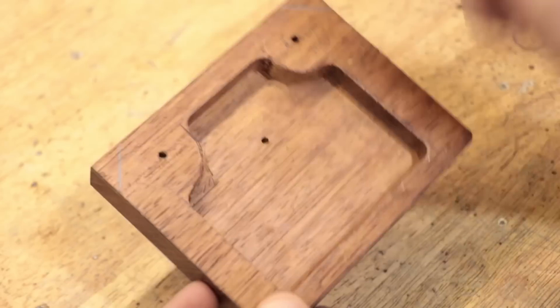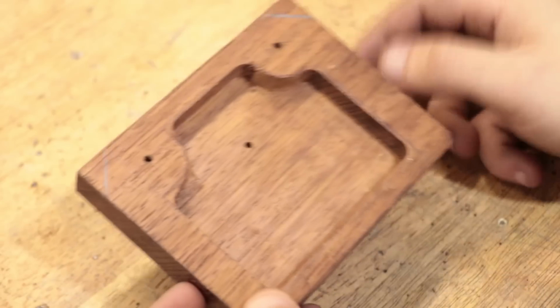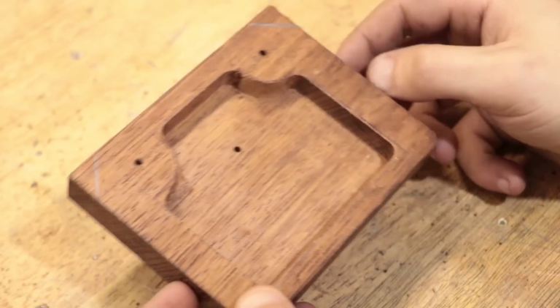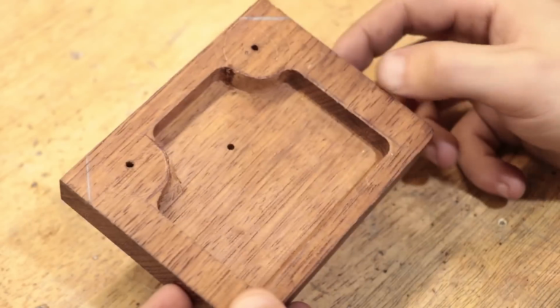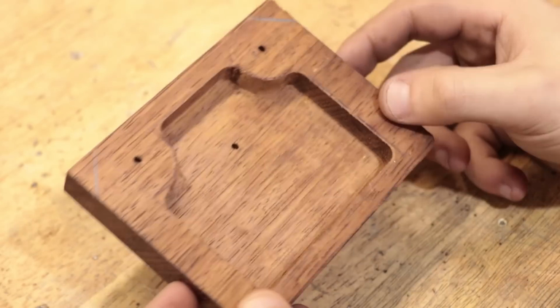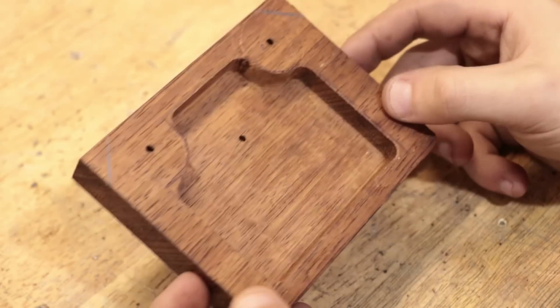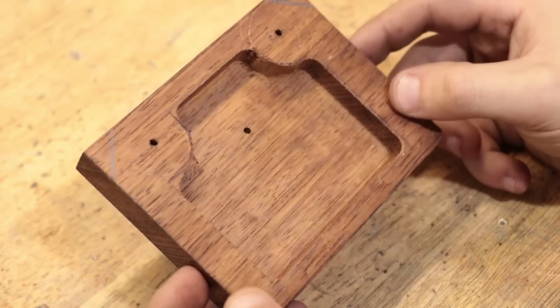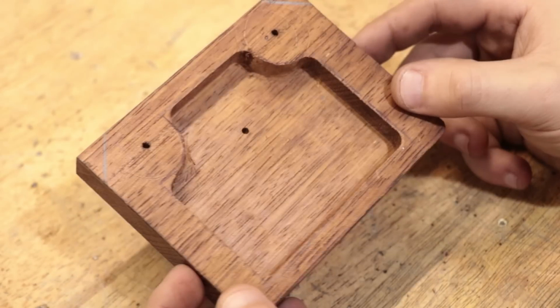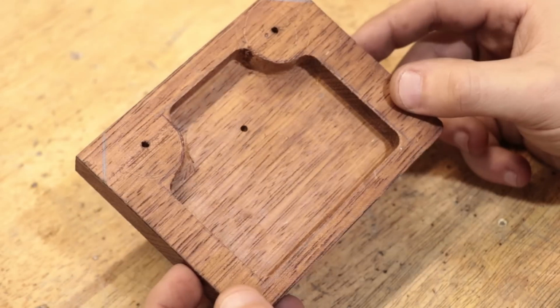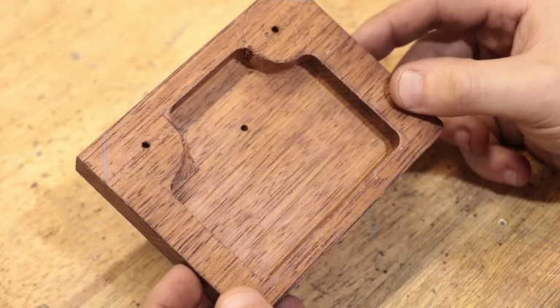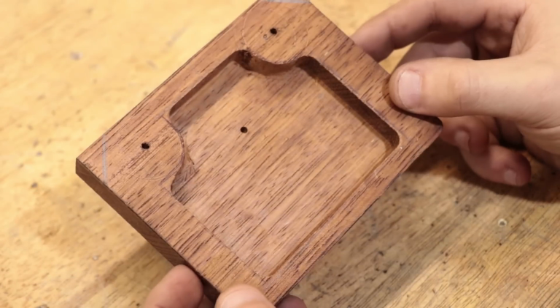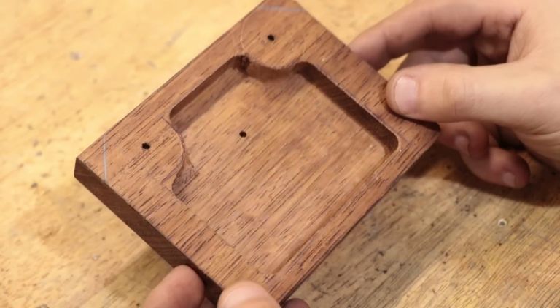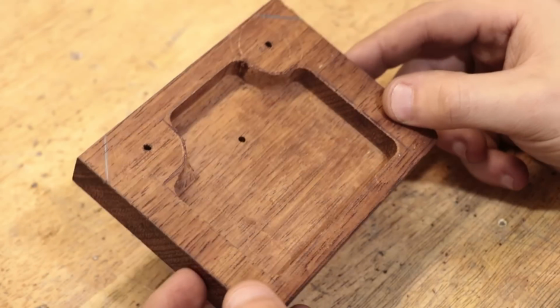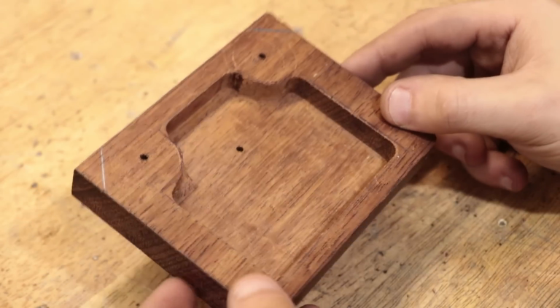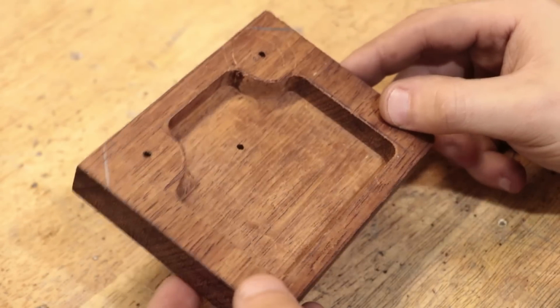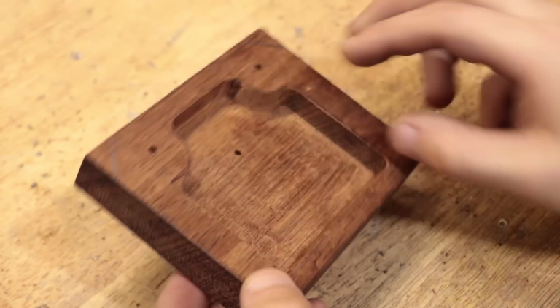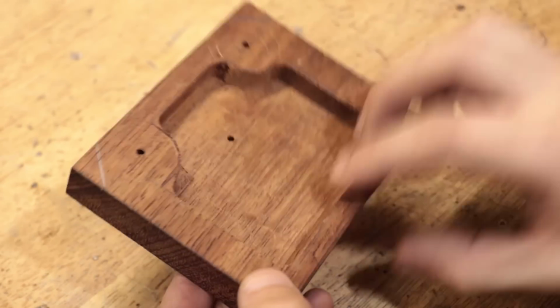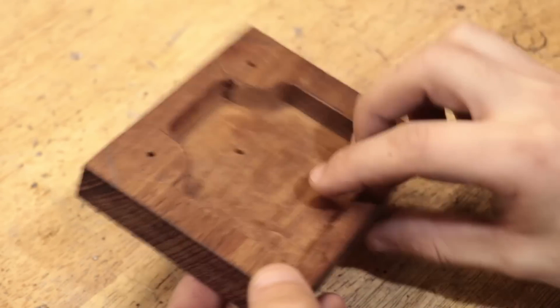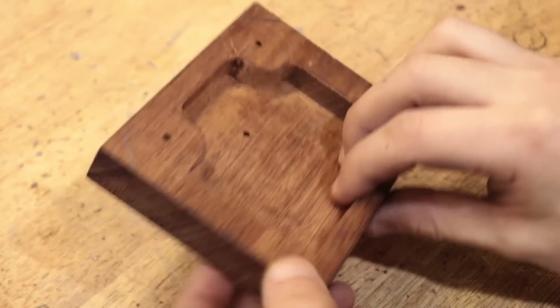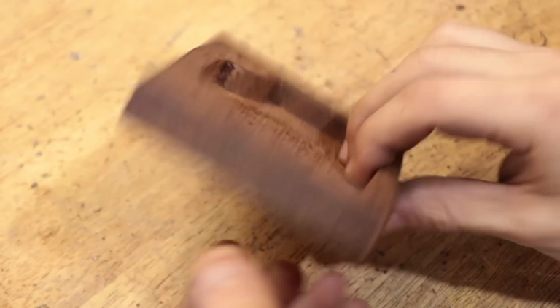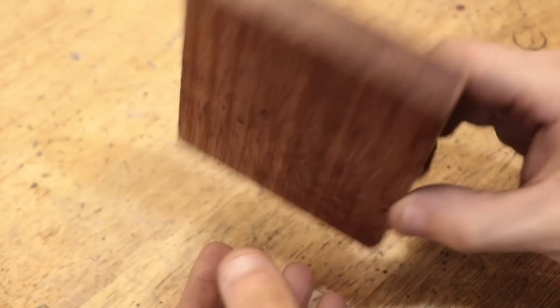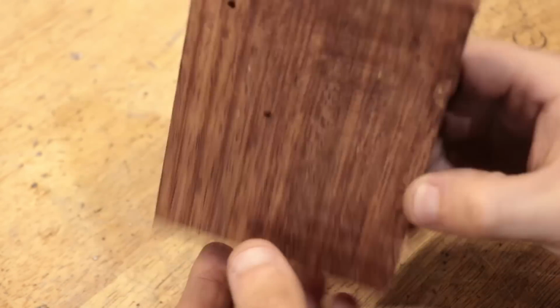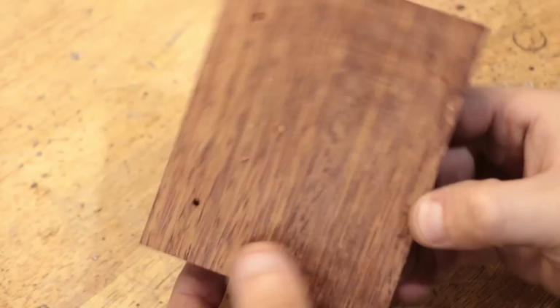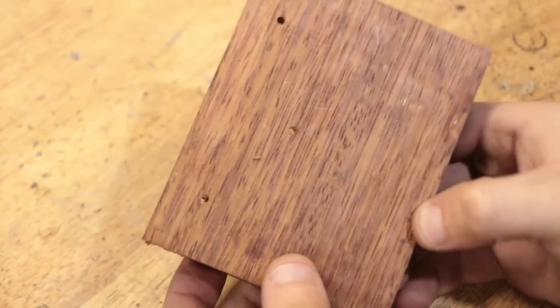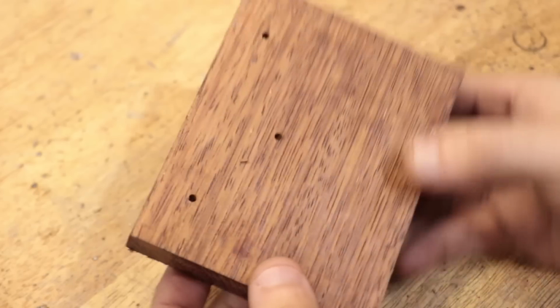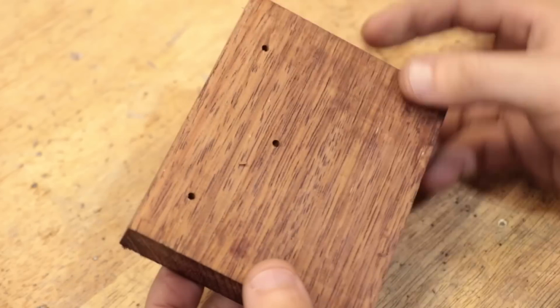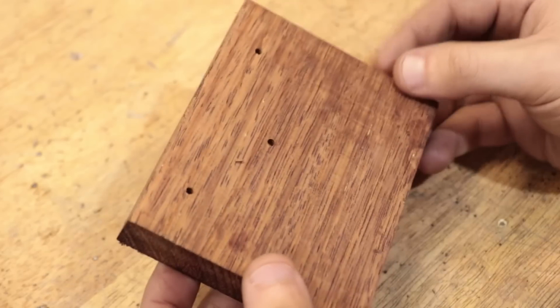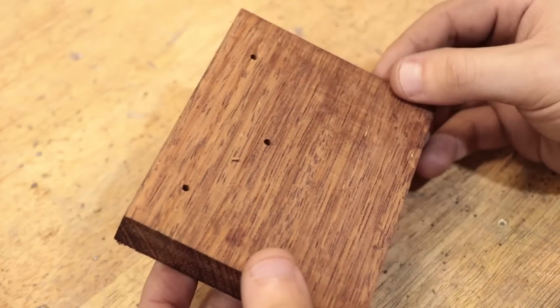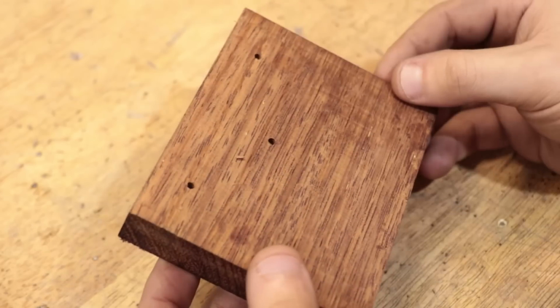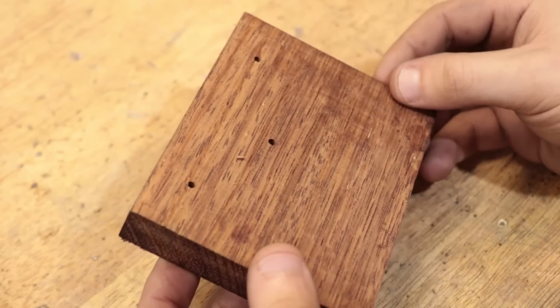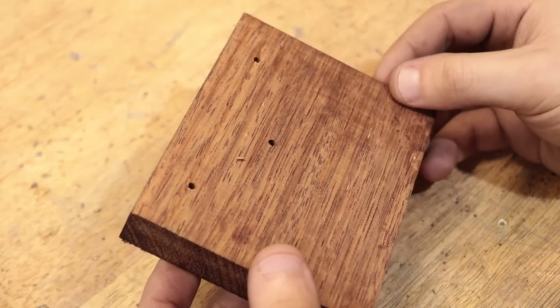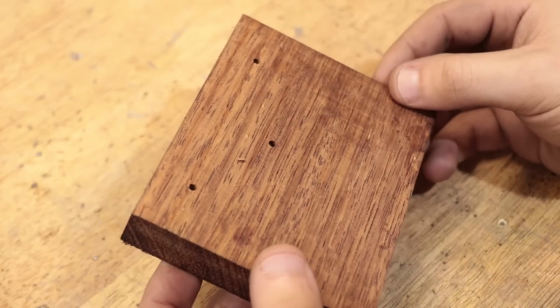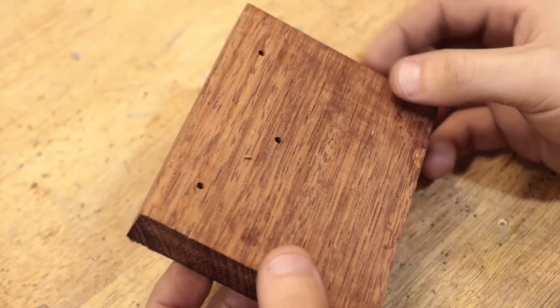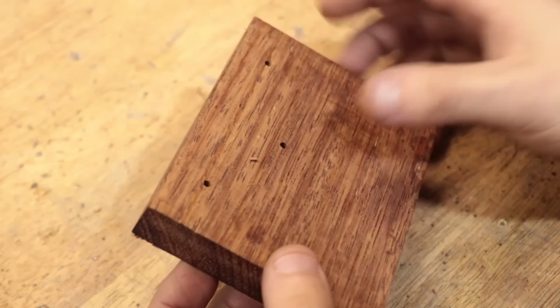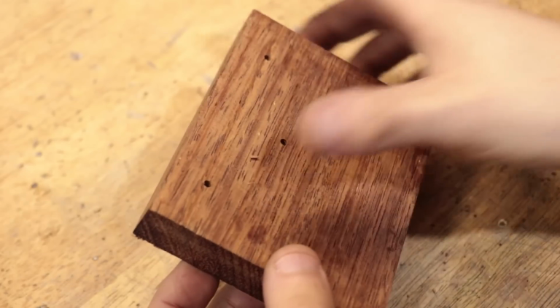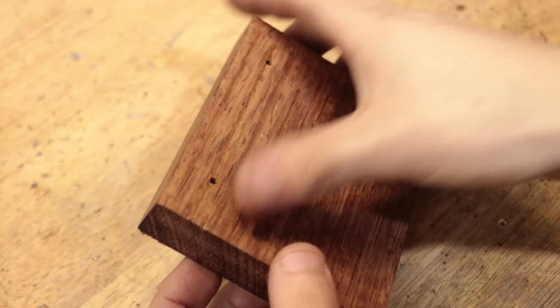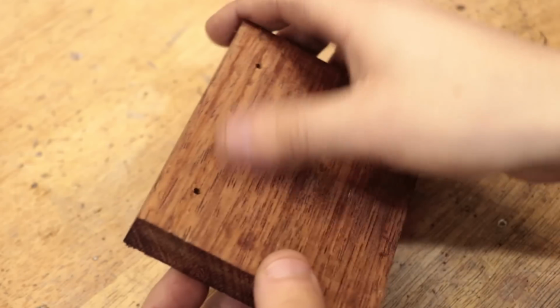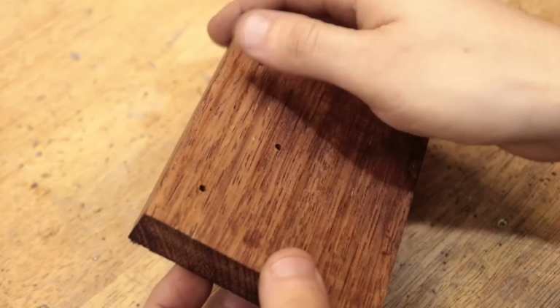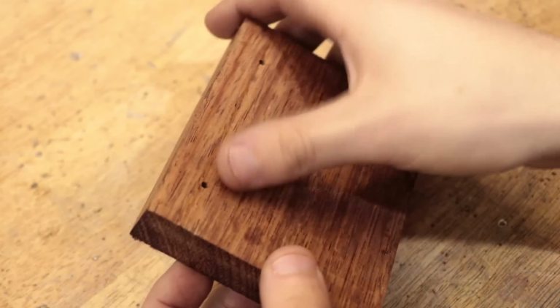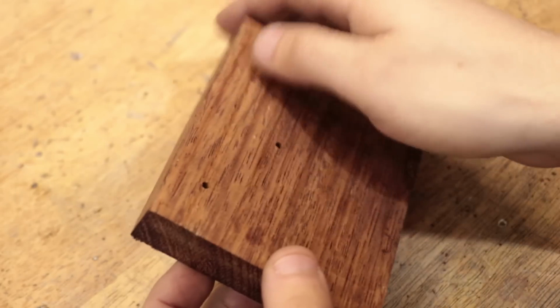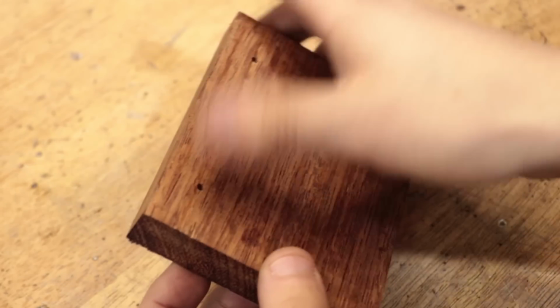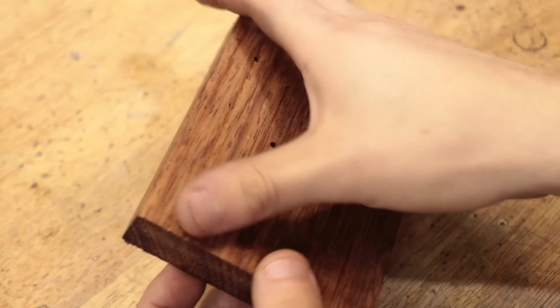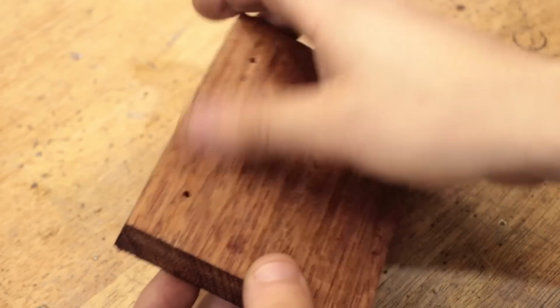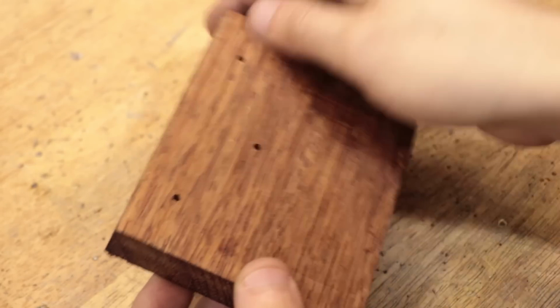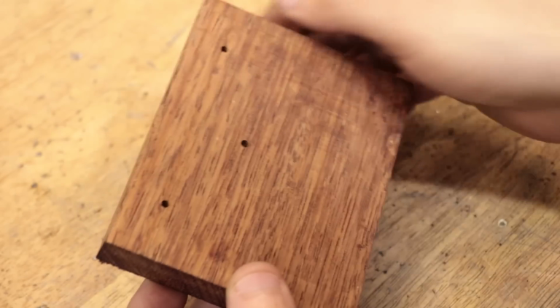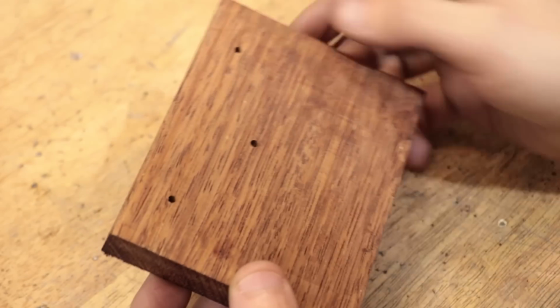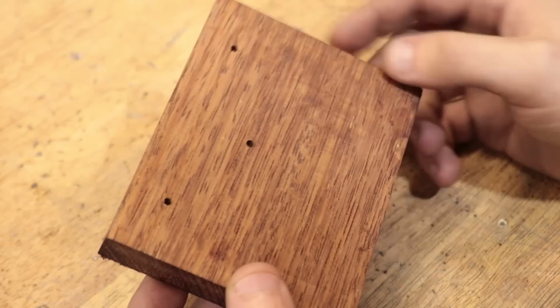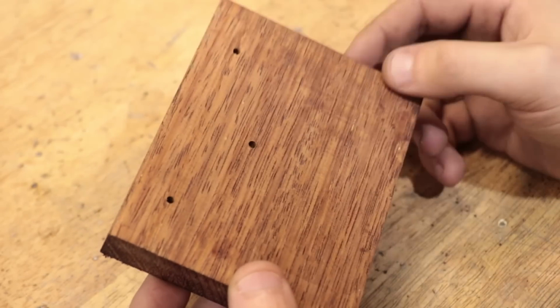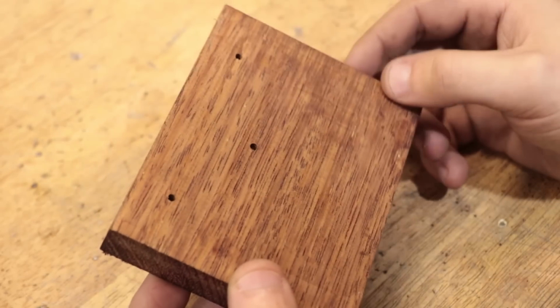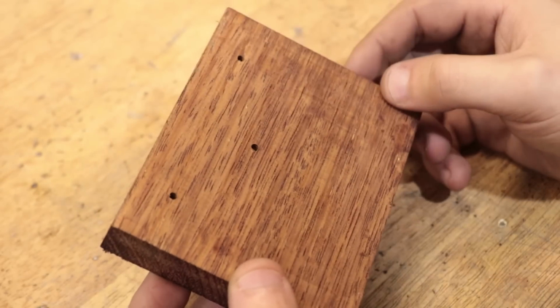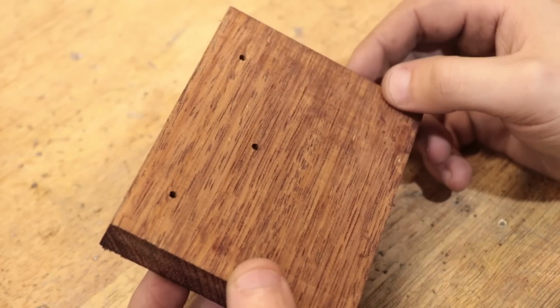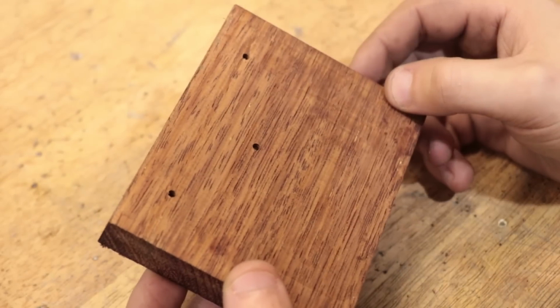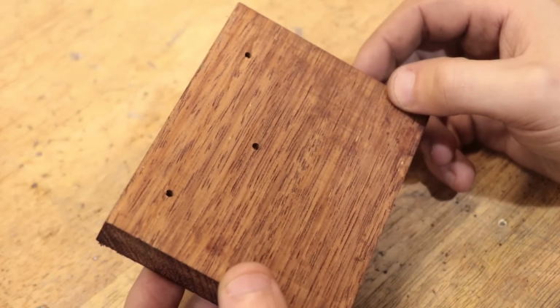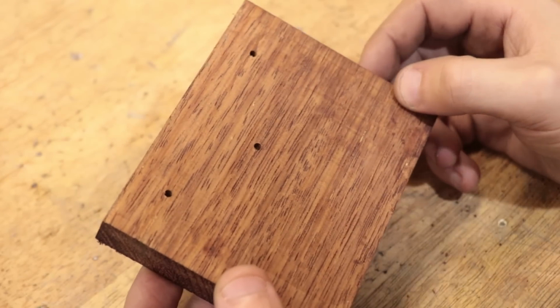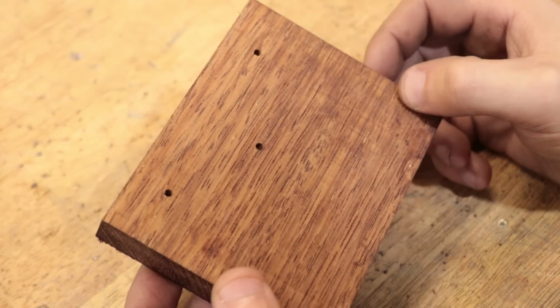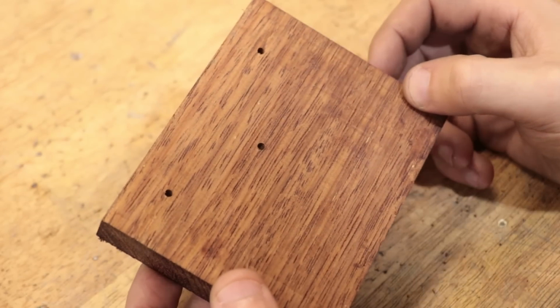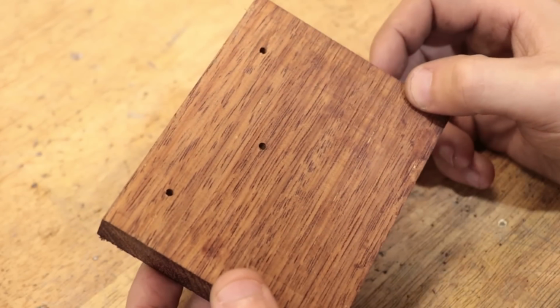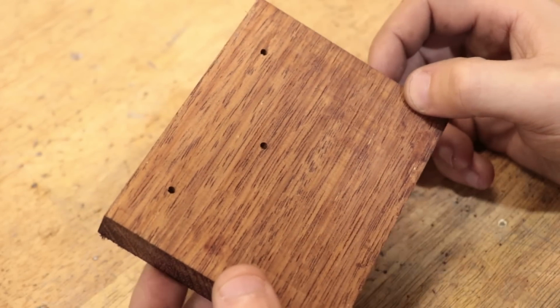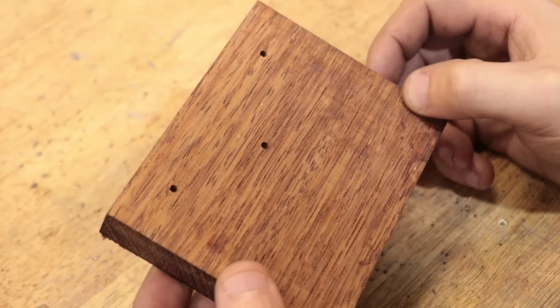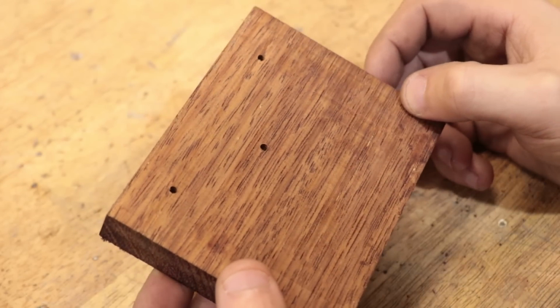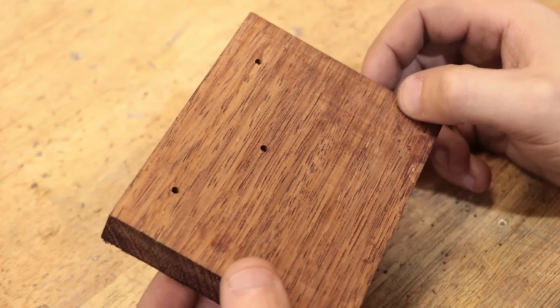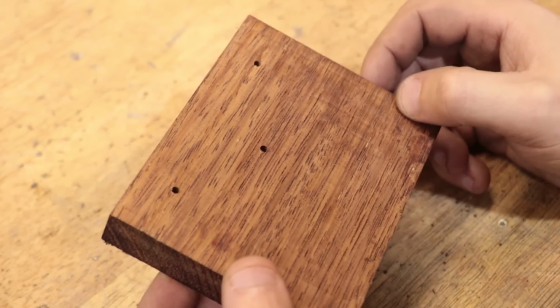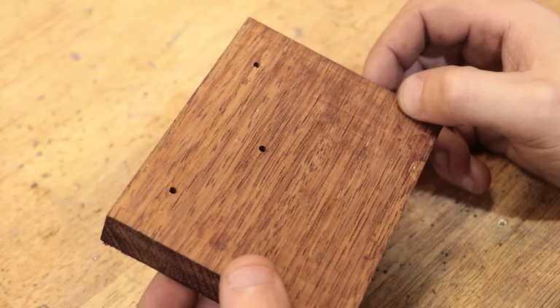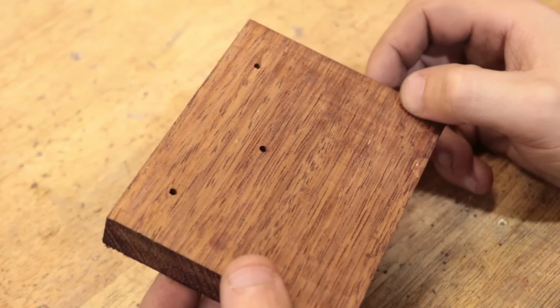With the pocket done, I'll turn down some dowel. These will glue onto the pattern and they will form the bearing housing for the gear.